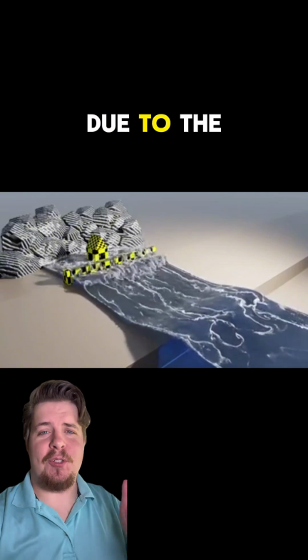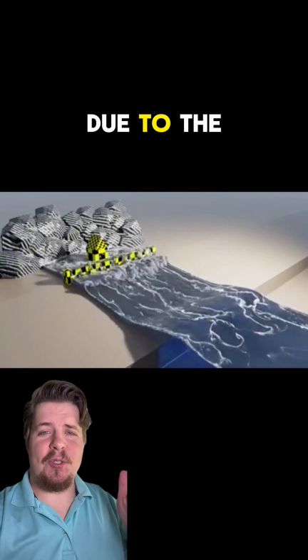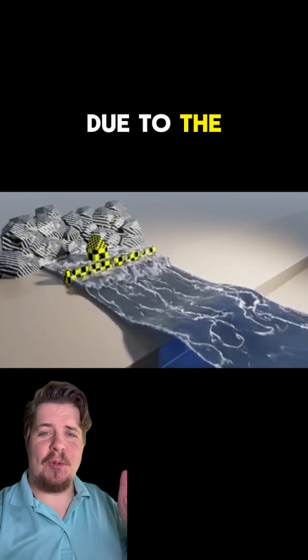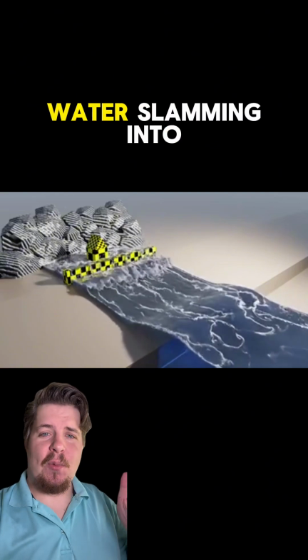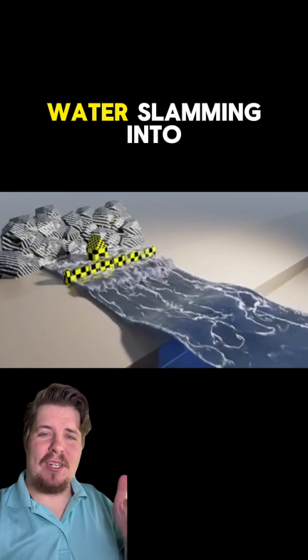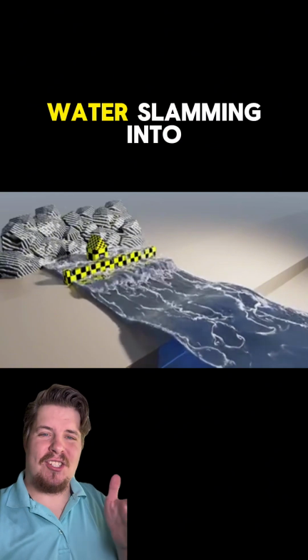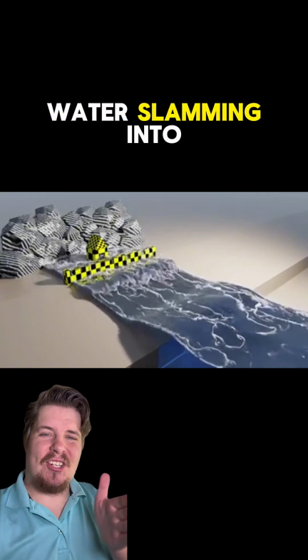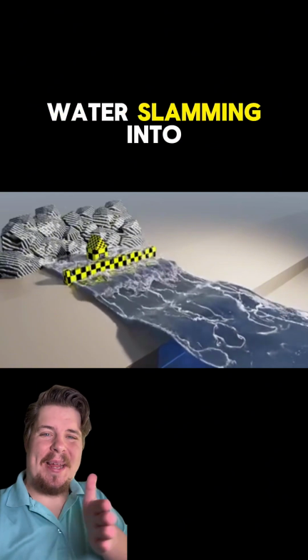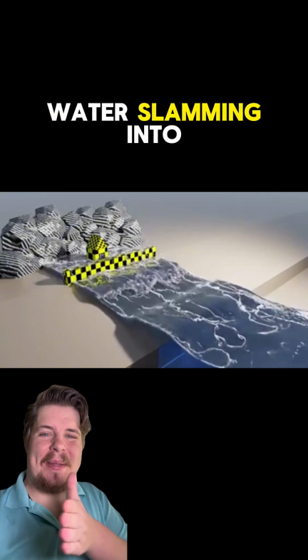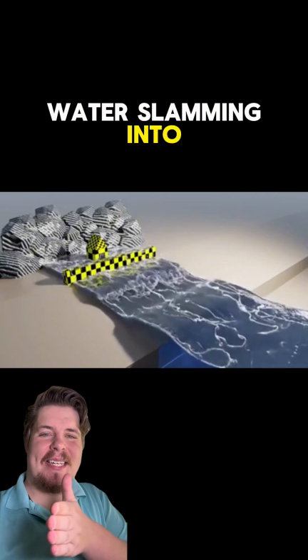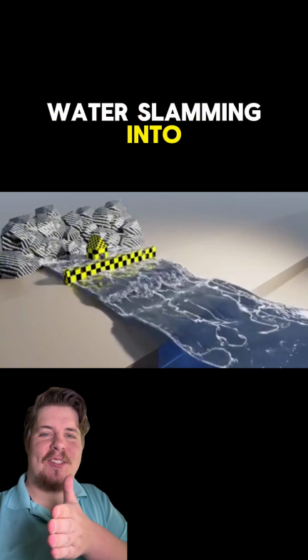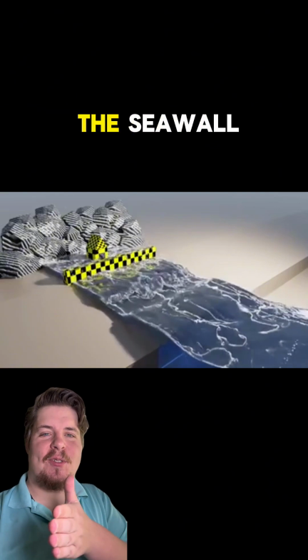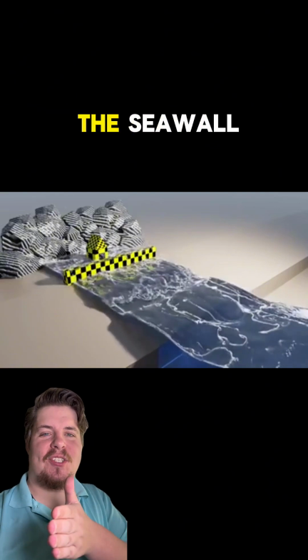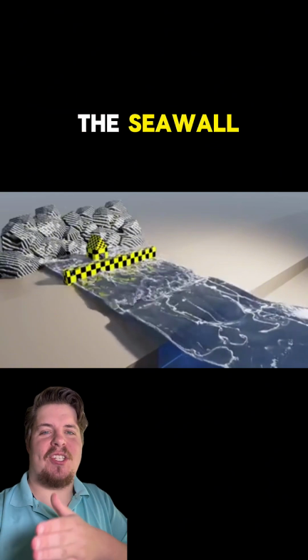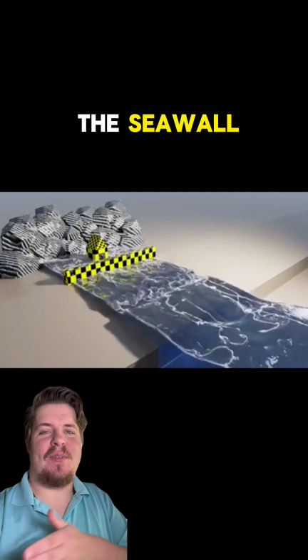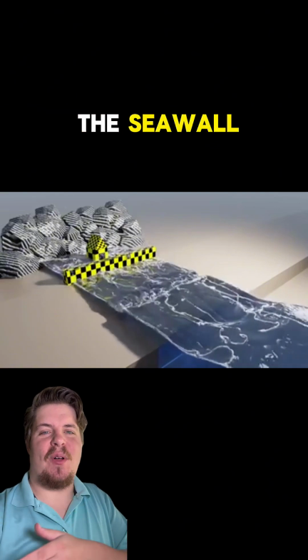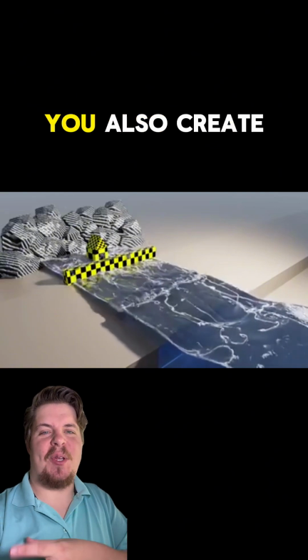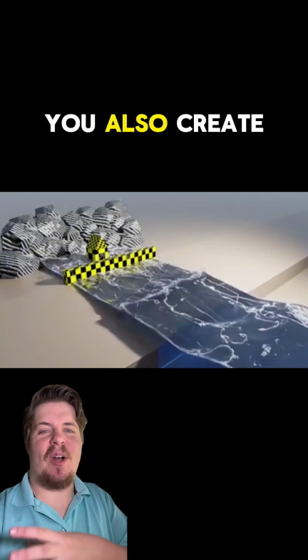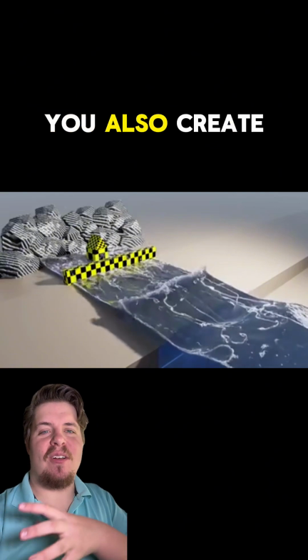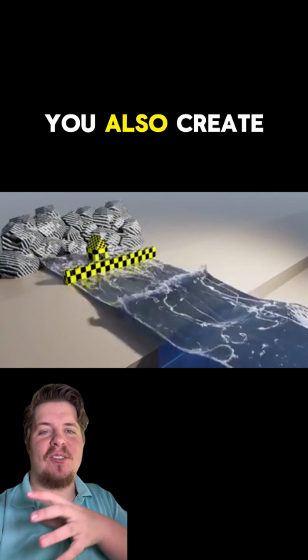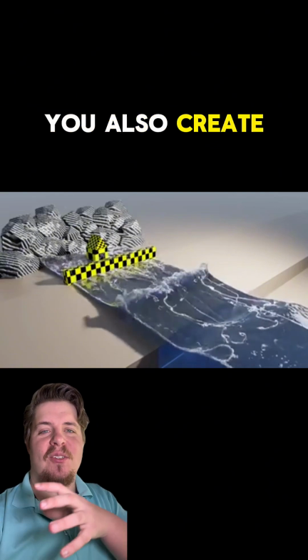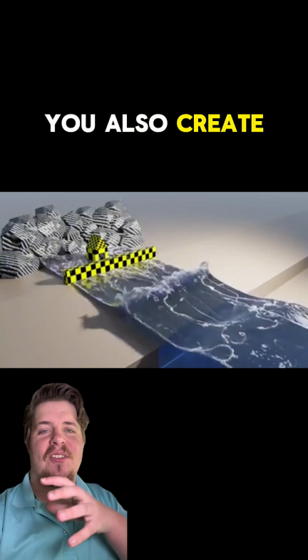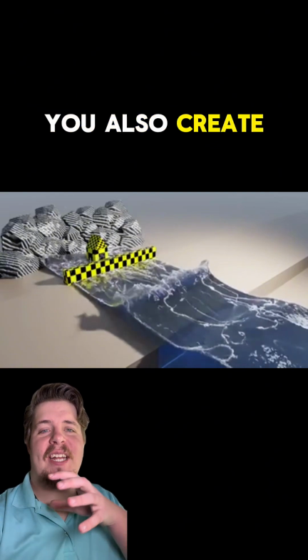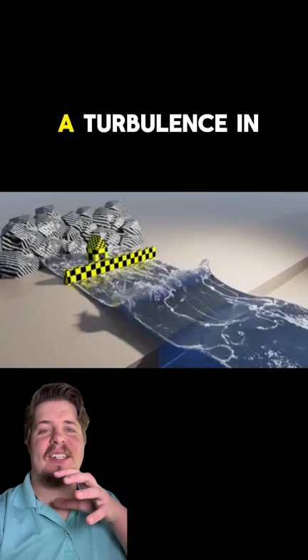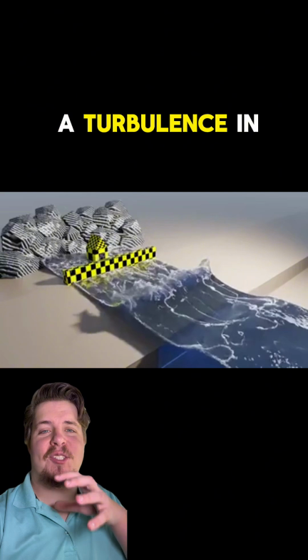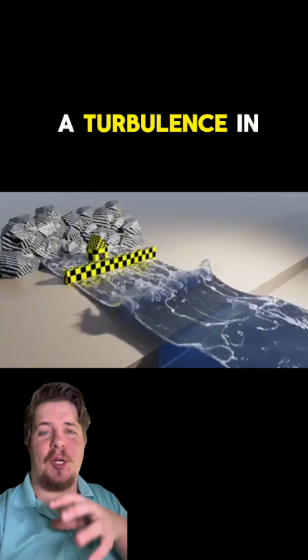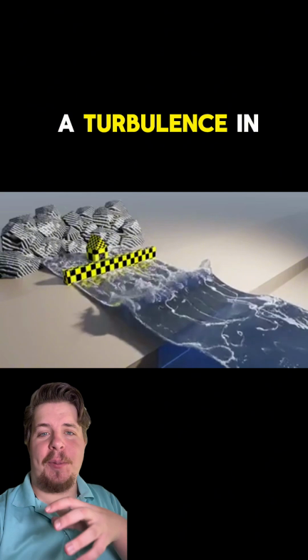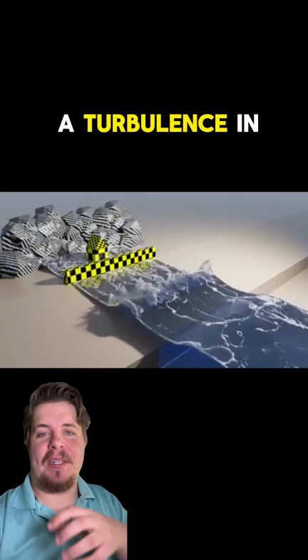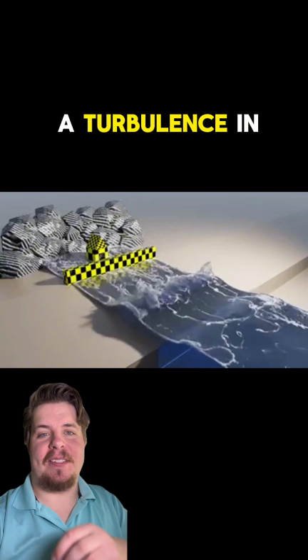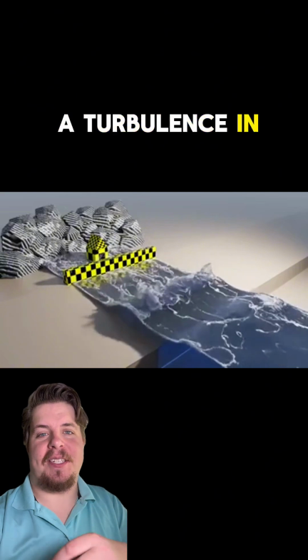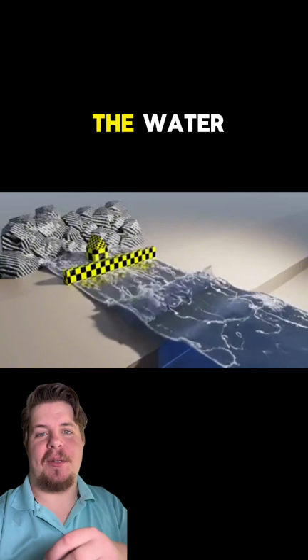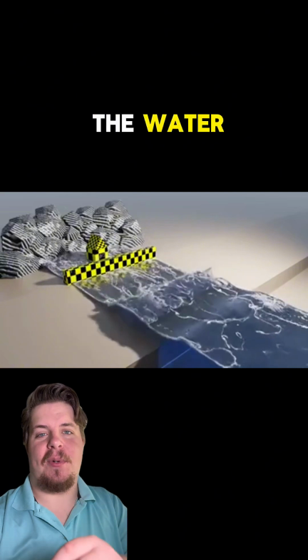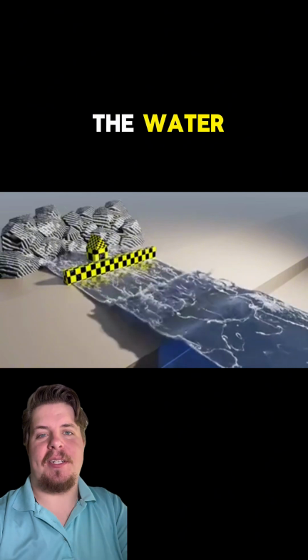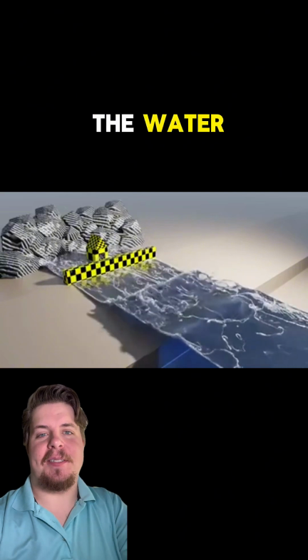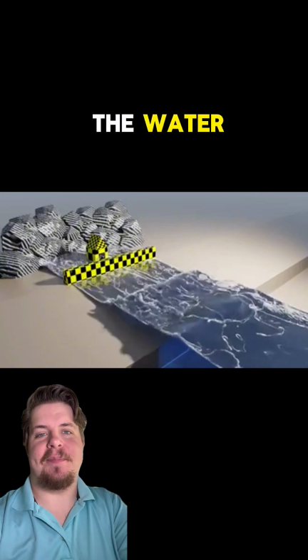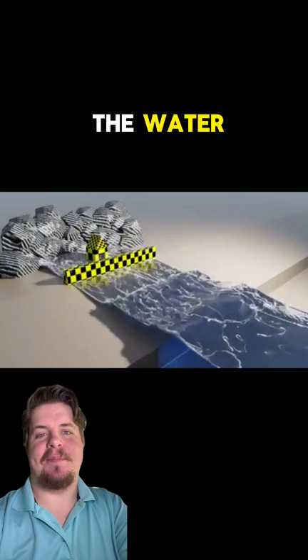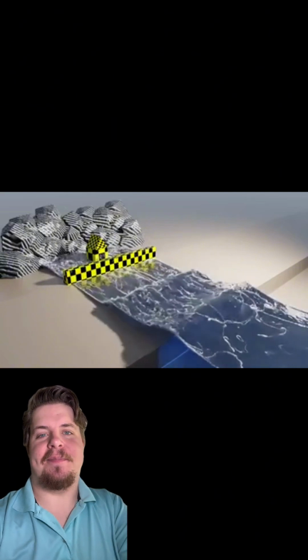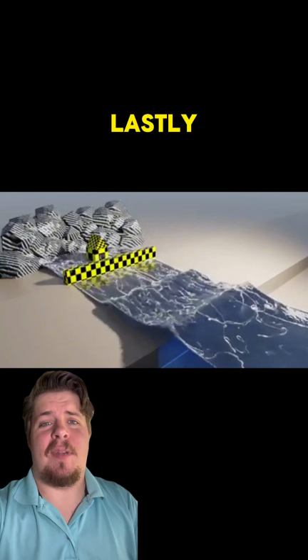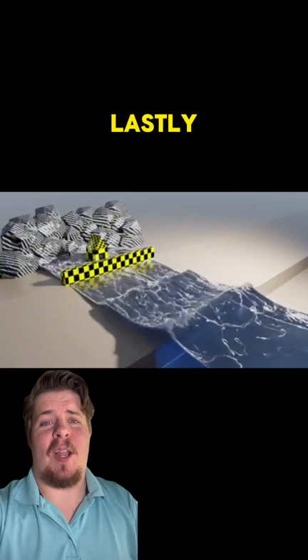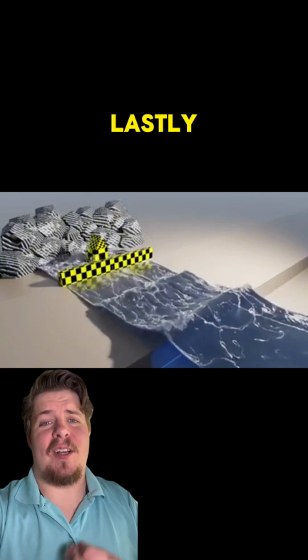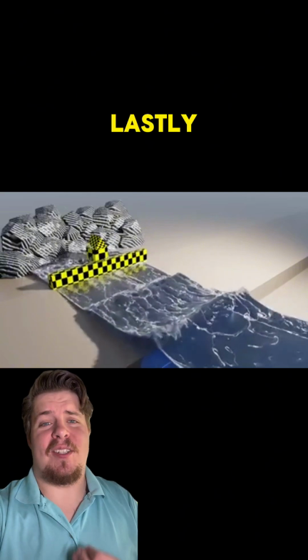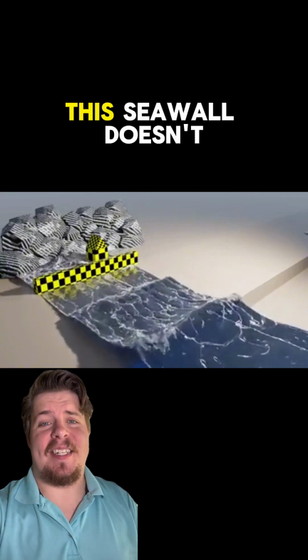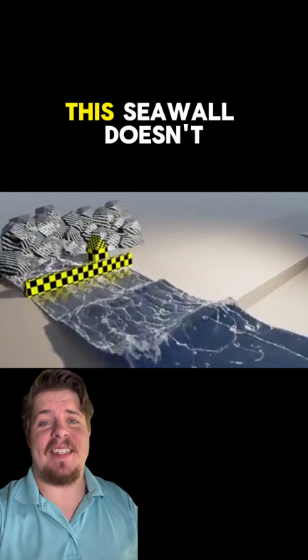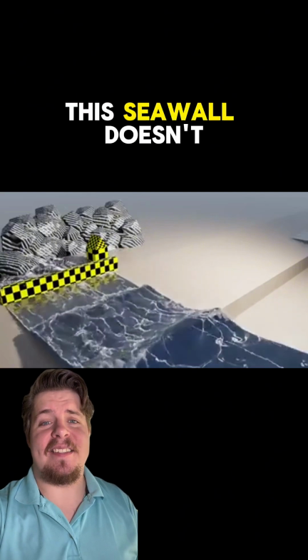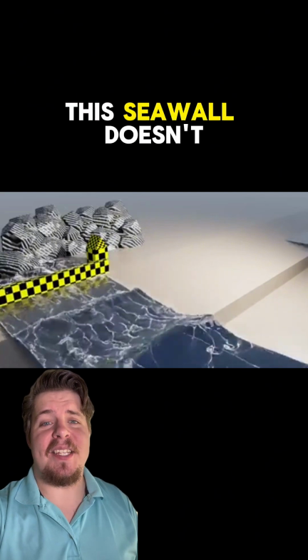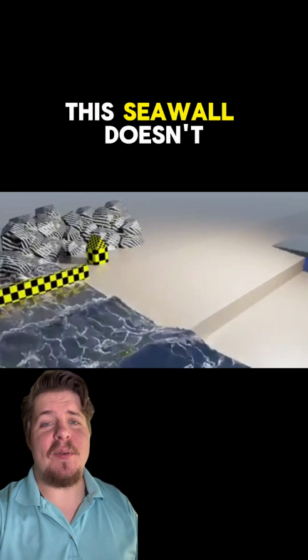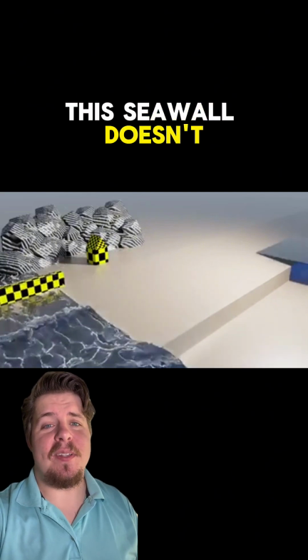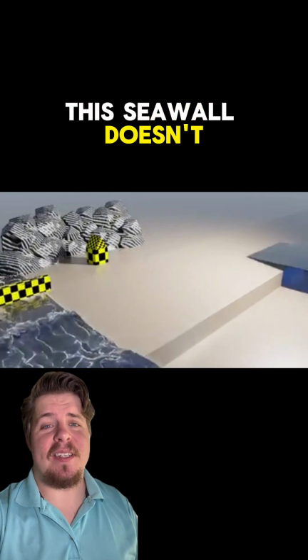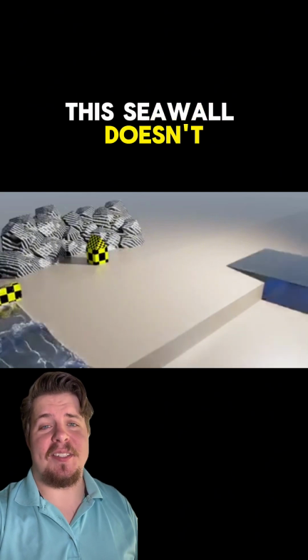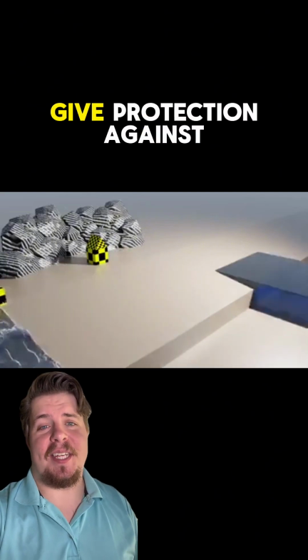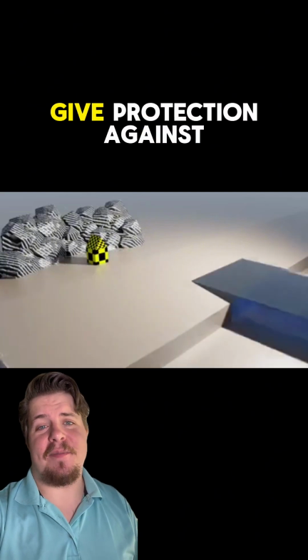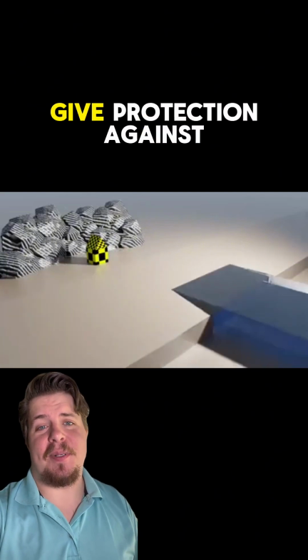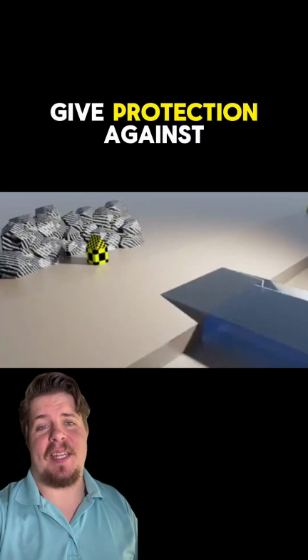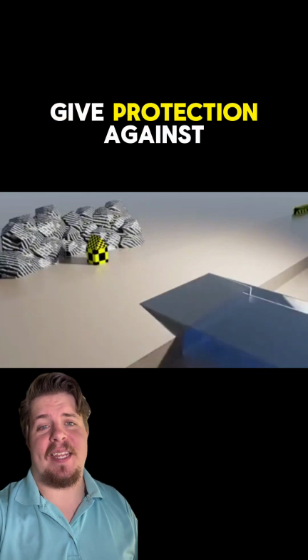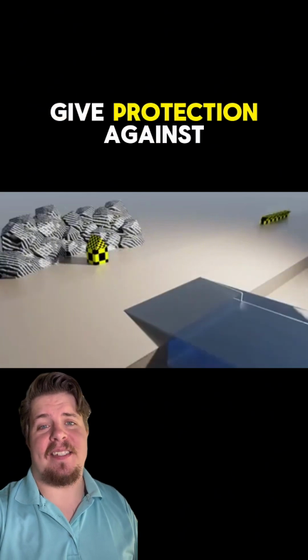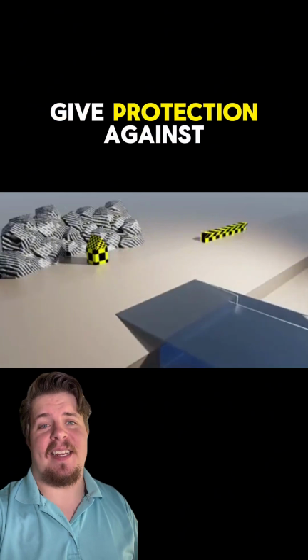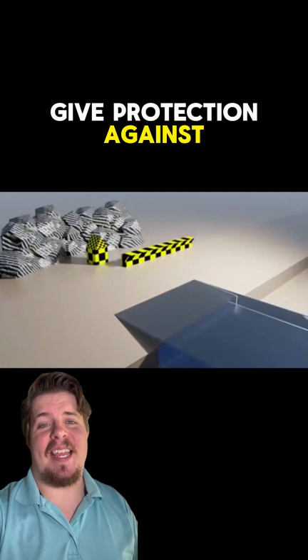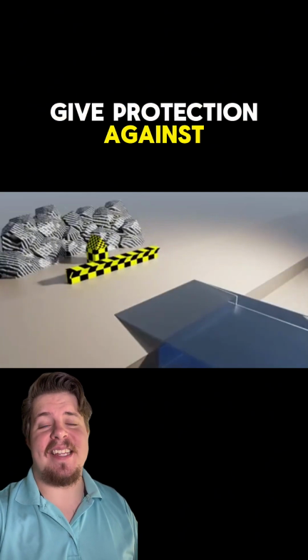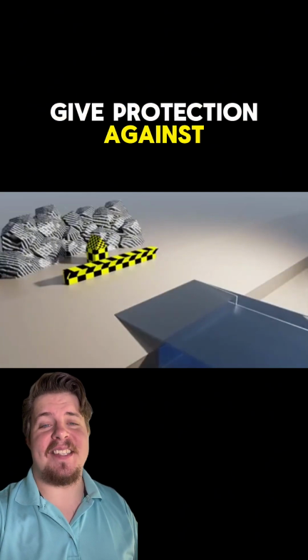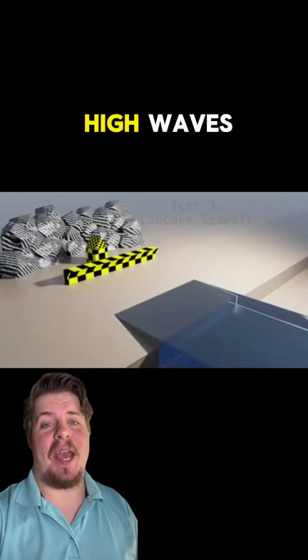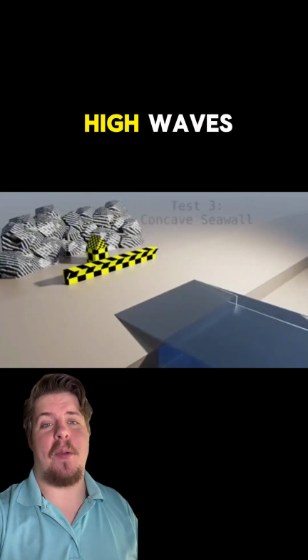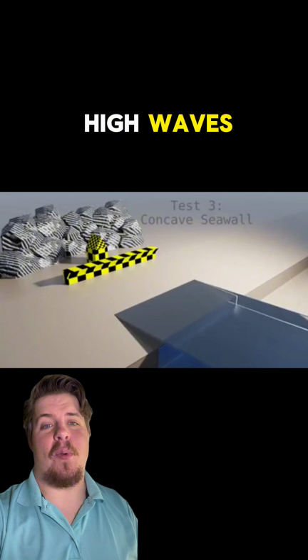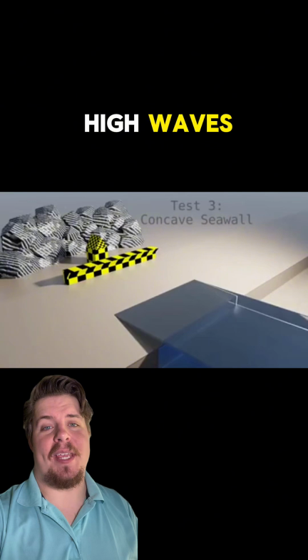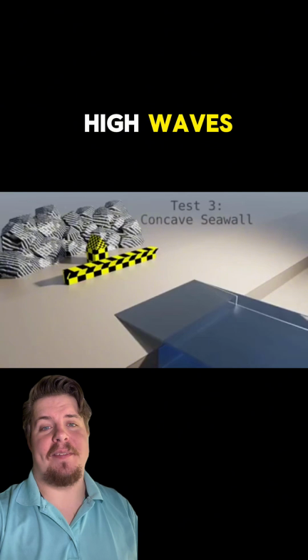Due to the water slamming into the sea wall, you also create turbulence in the water. Lastly, this sea wall doesn't give protection against high waves.